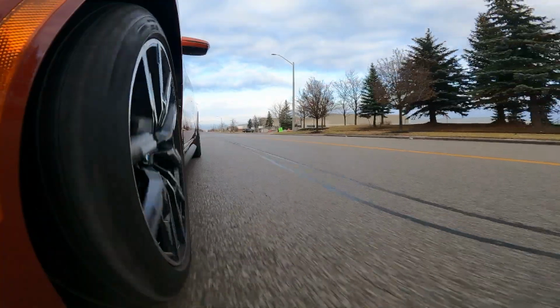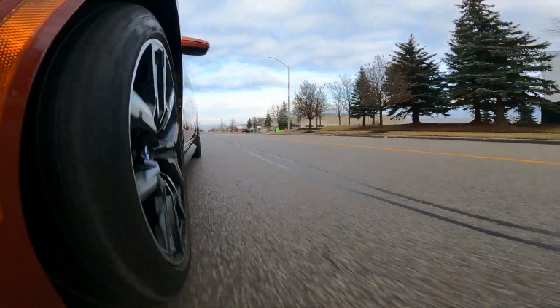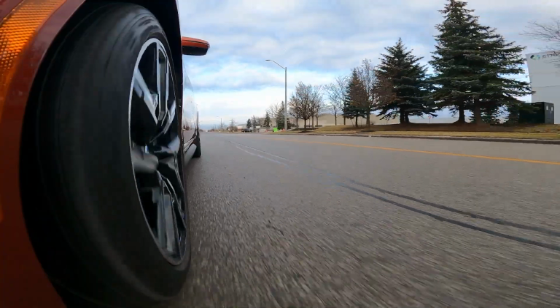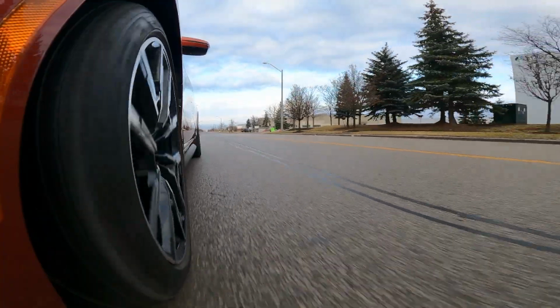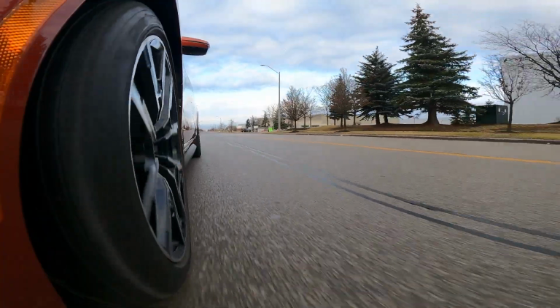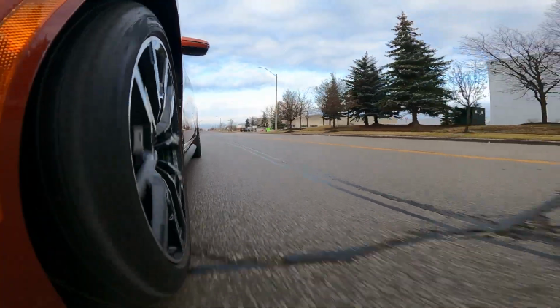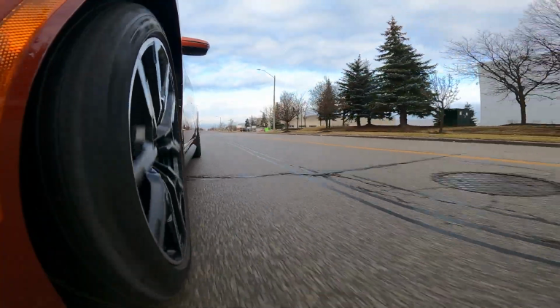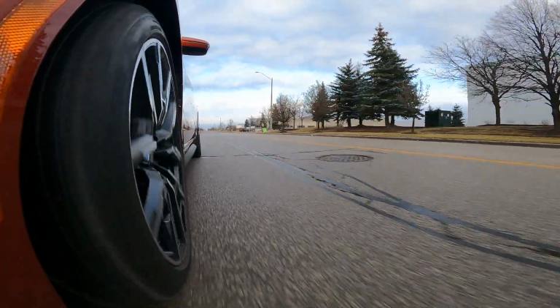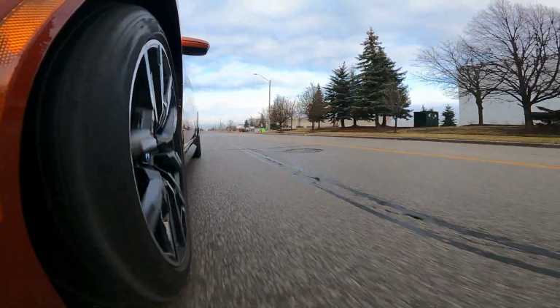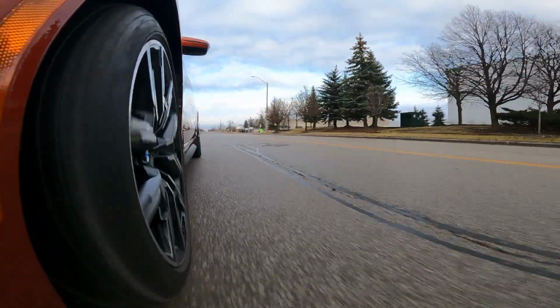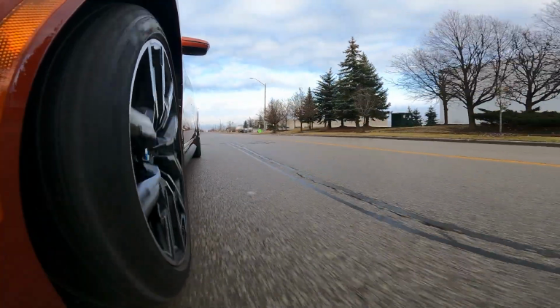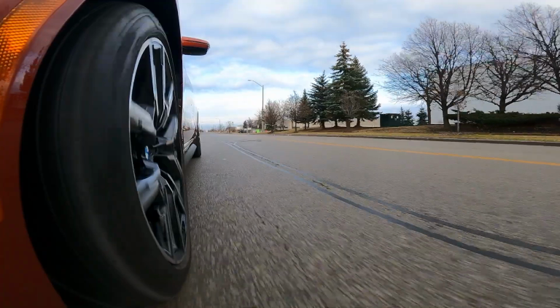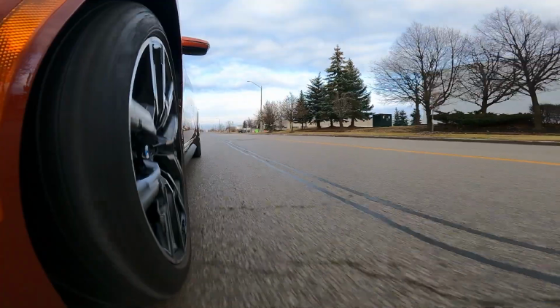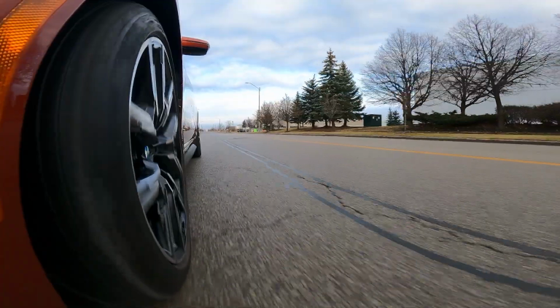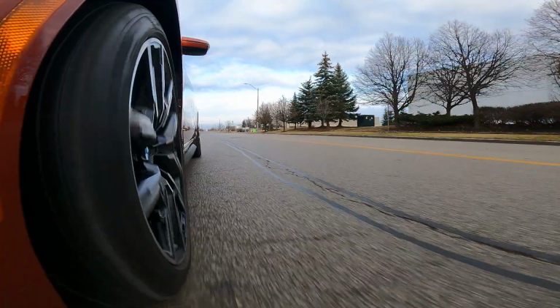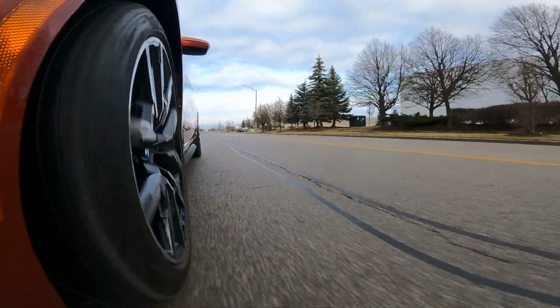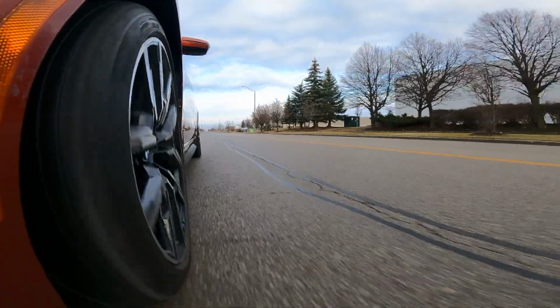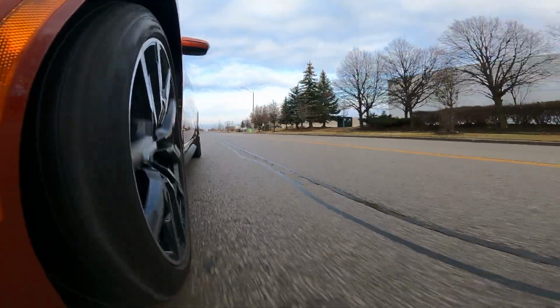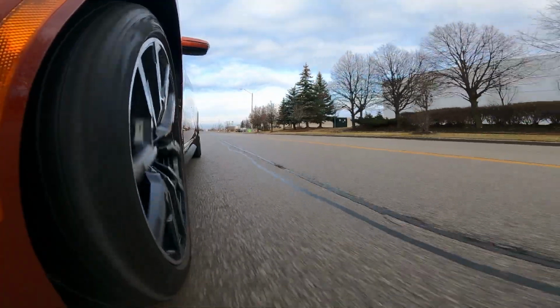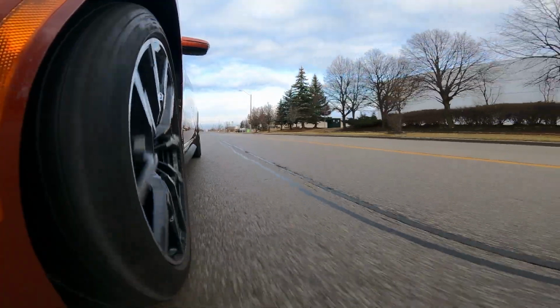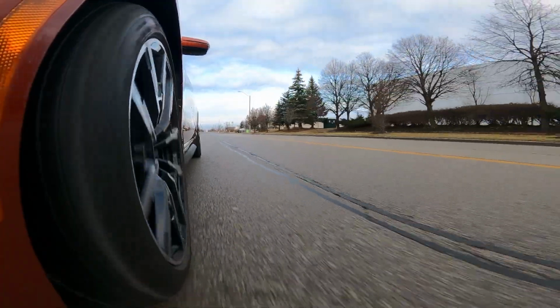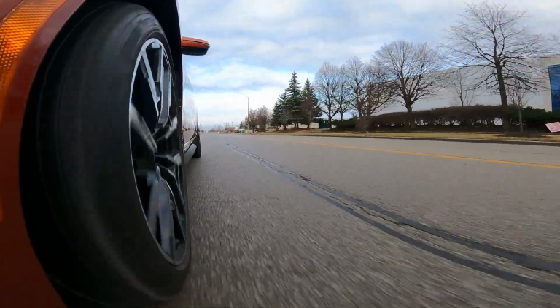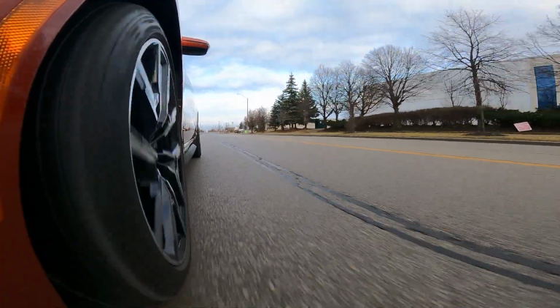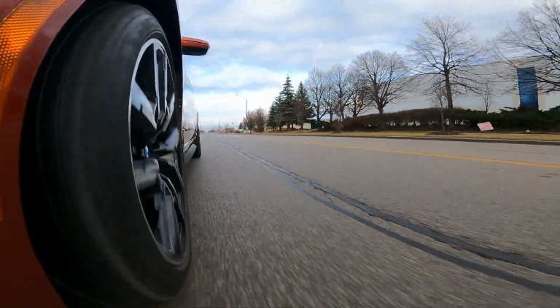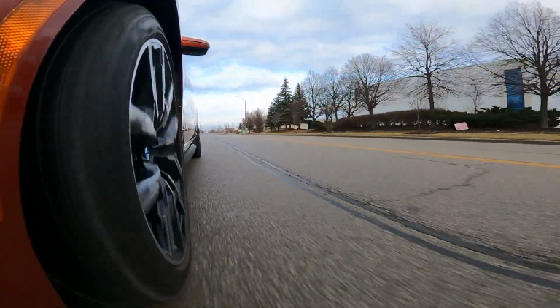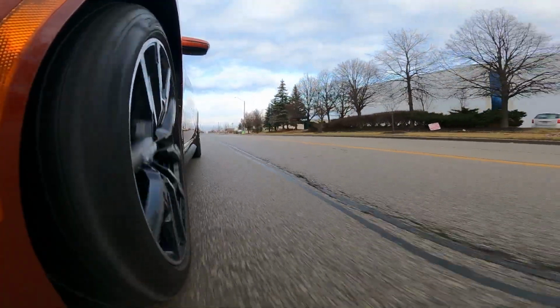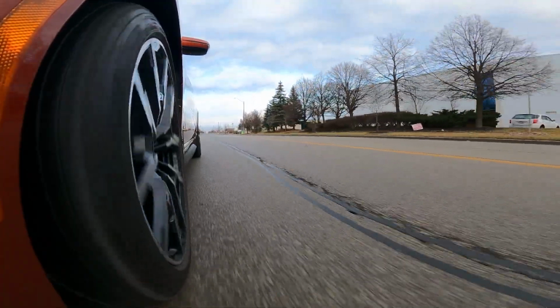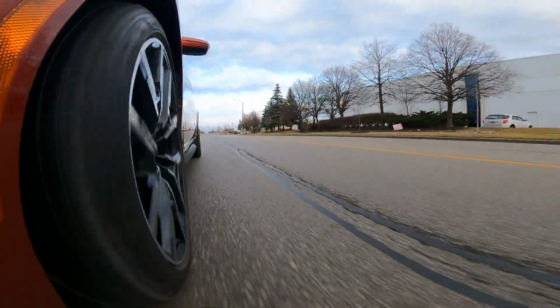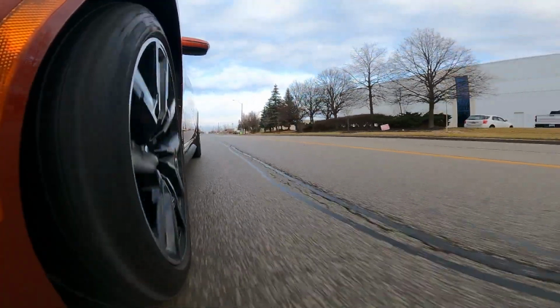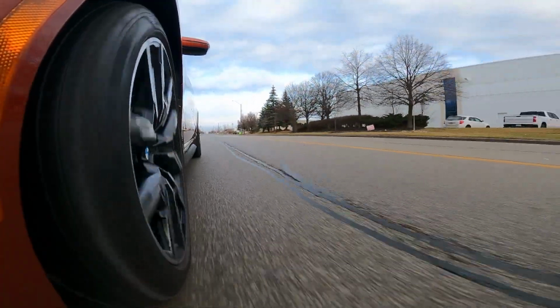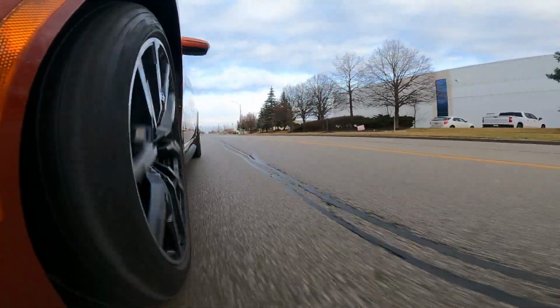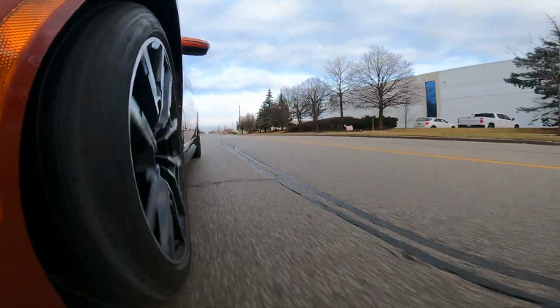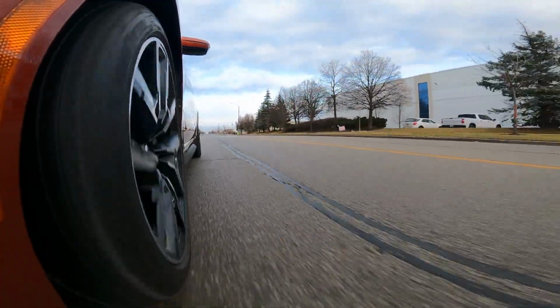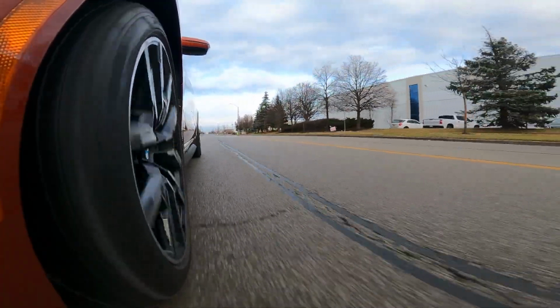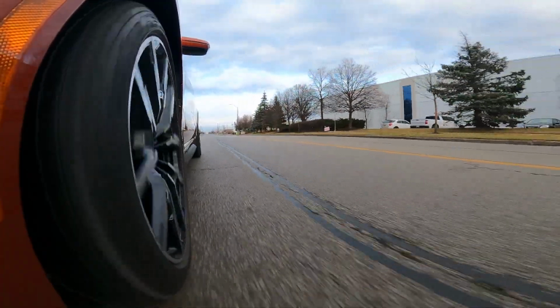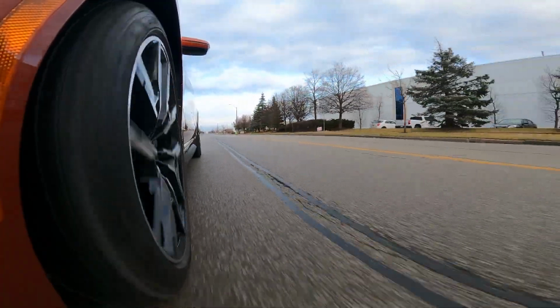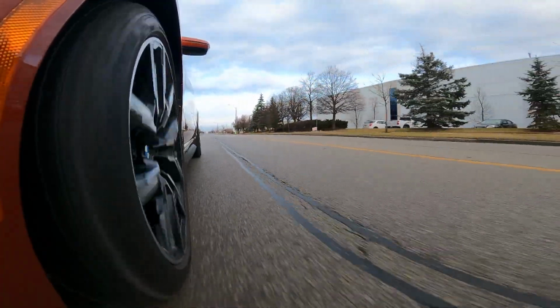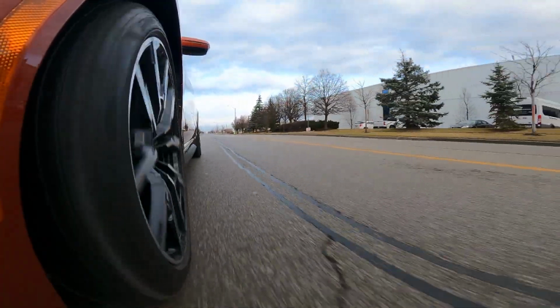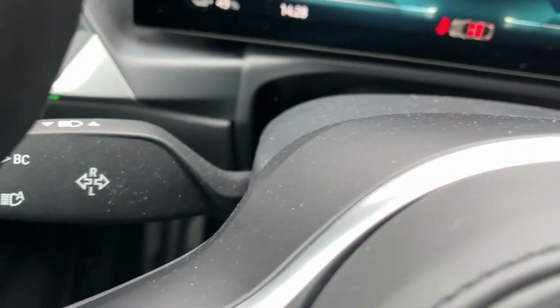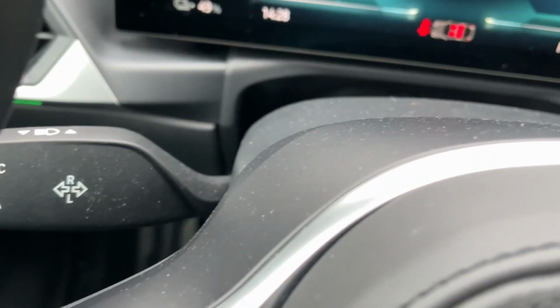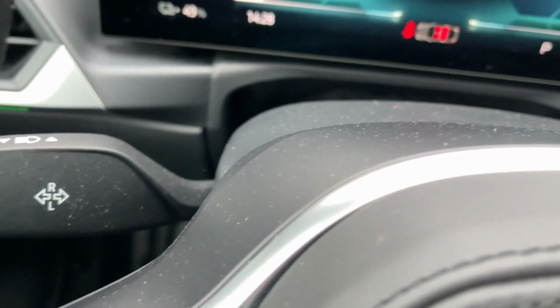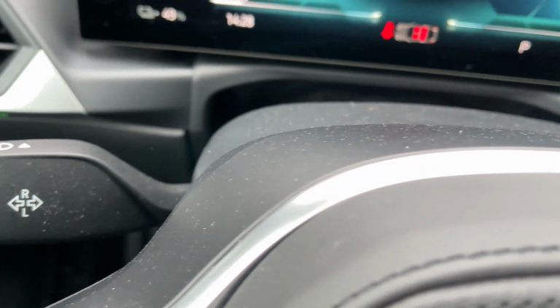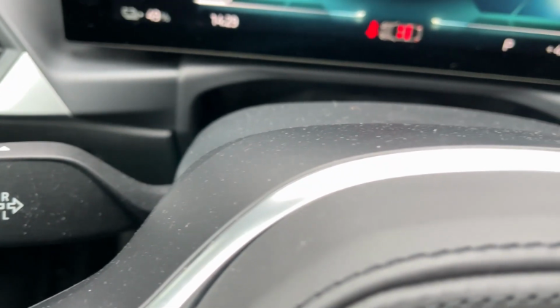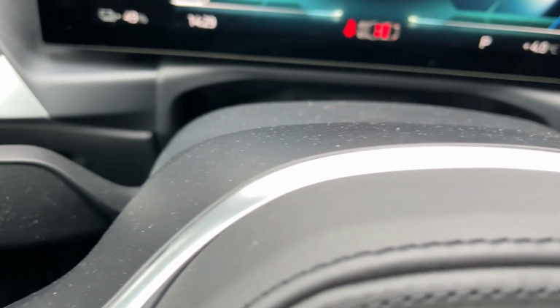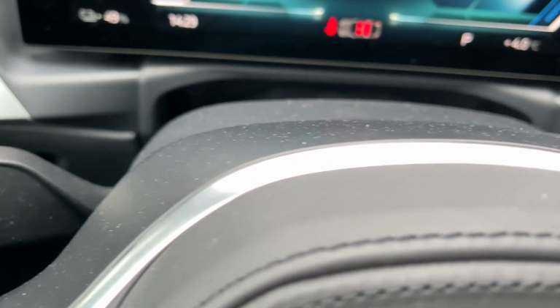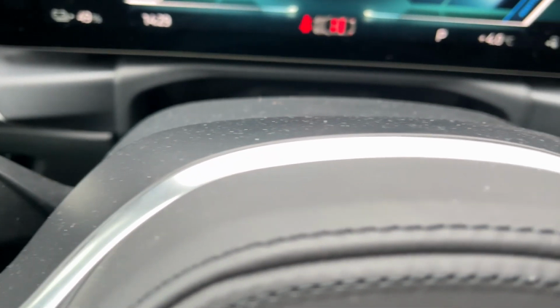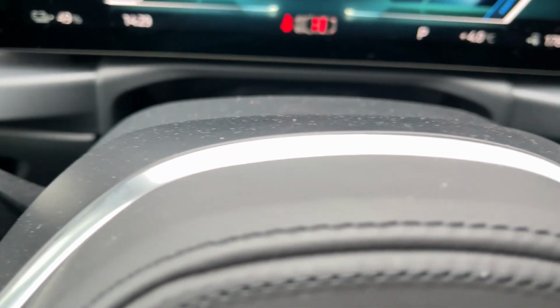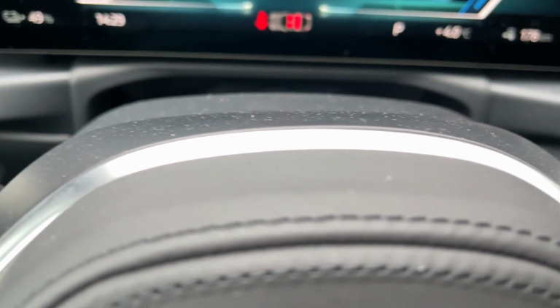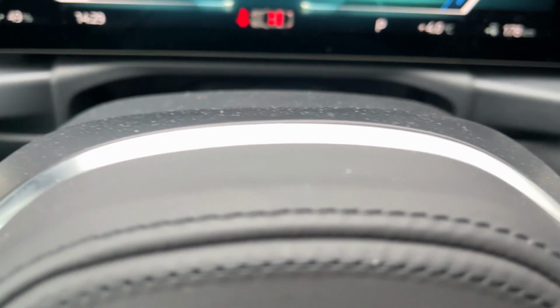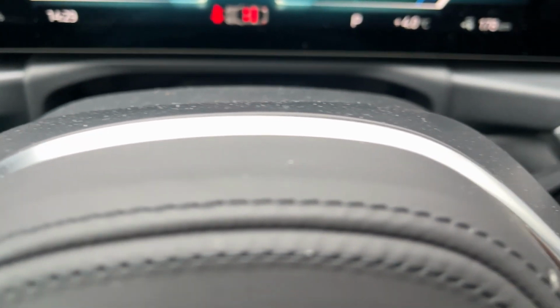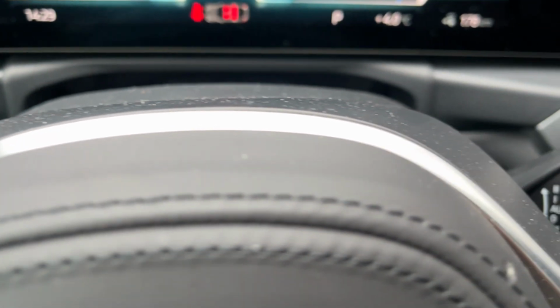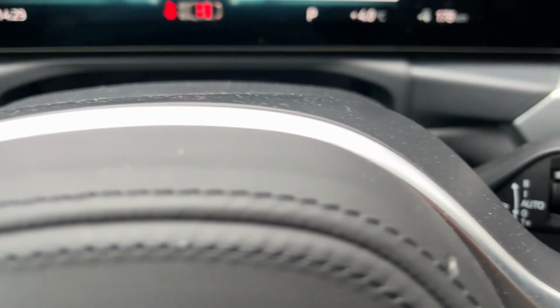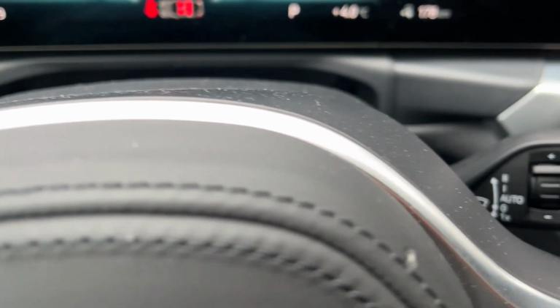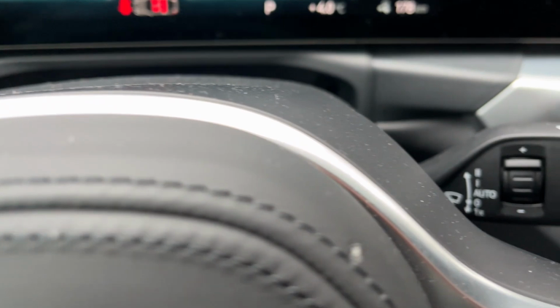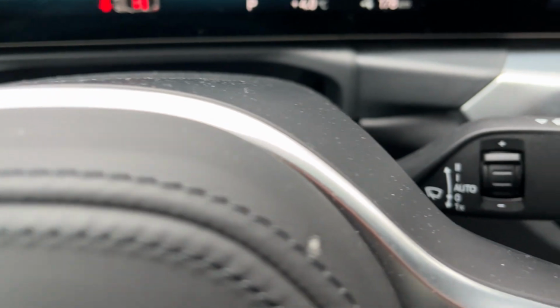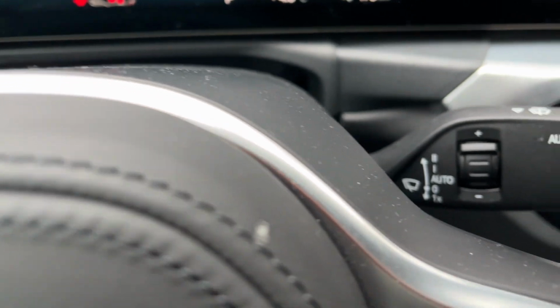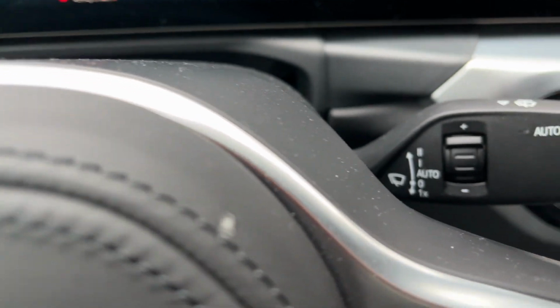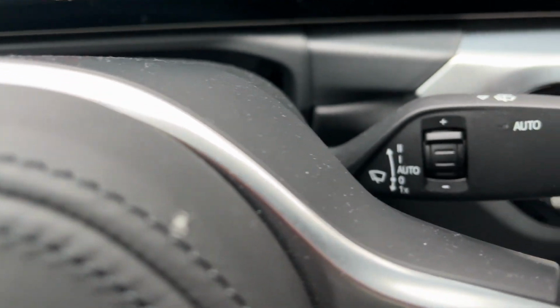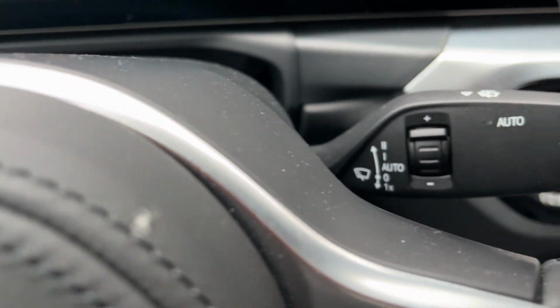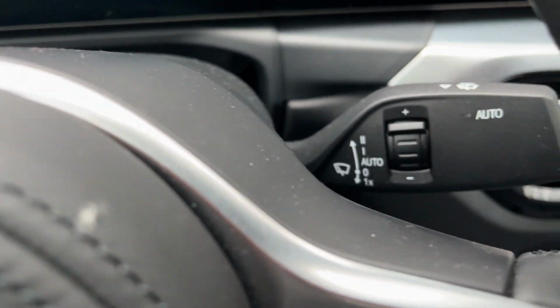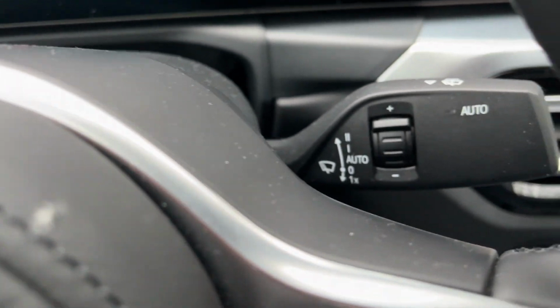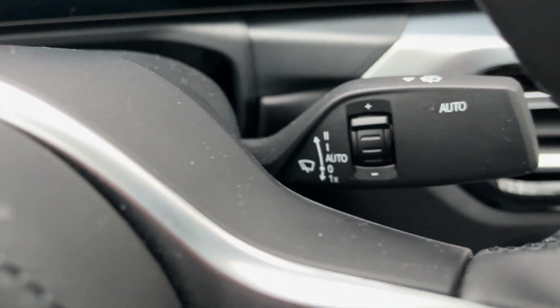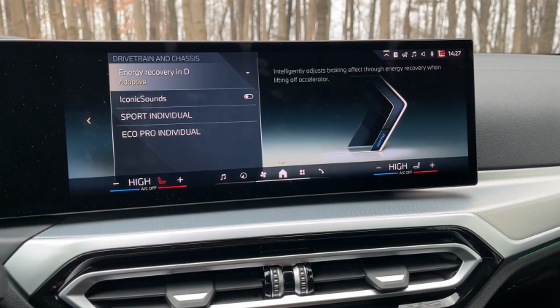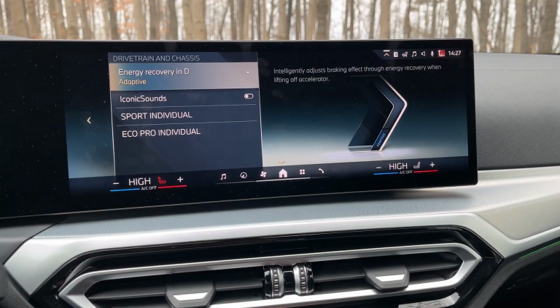Two things to start off with. There is no one-pedal driving here, and there are no paddle shifters to adjust the regen — you have to go through the screen.